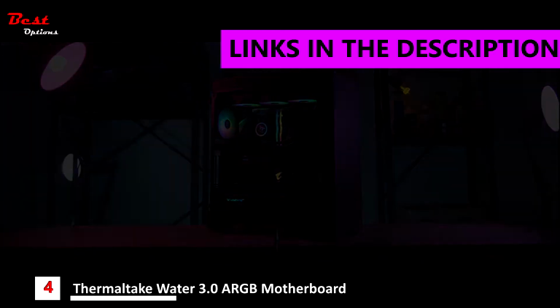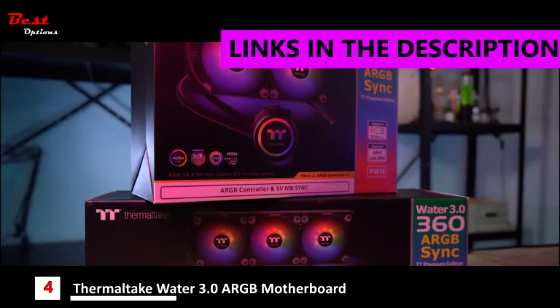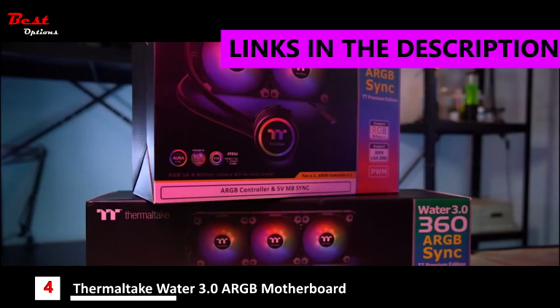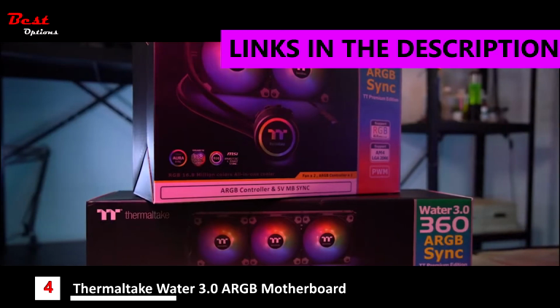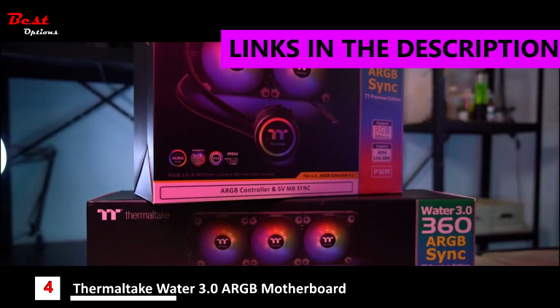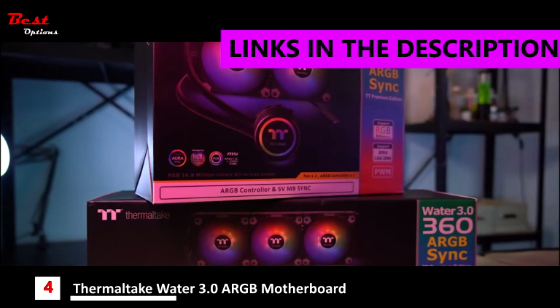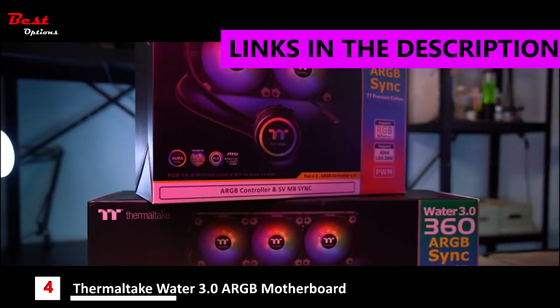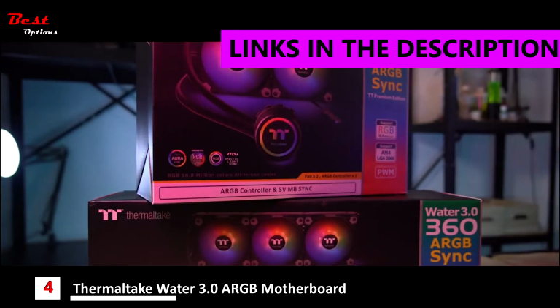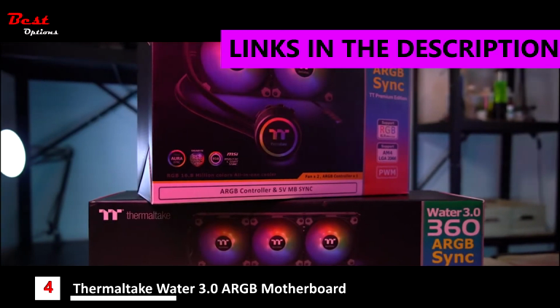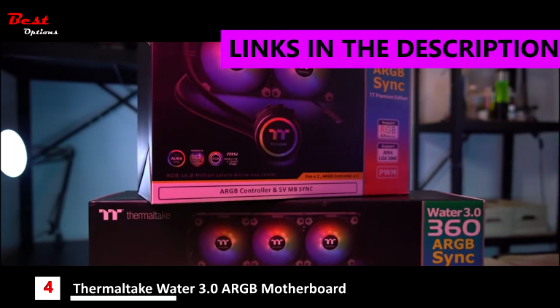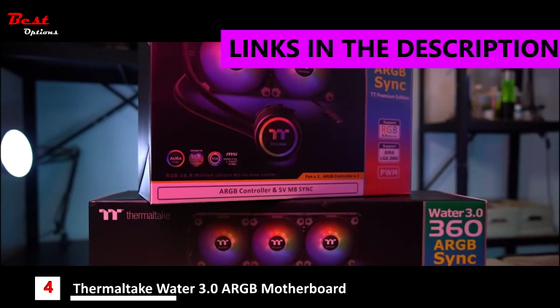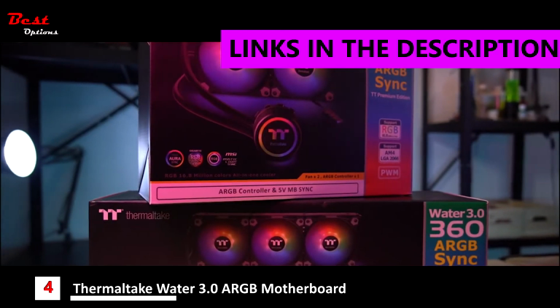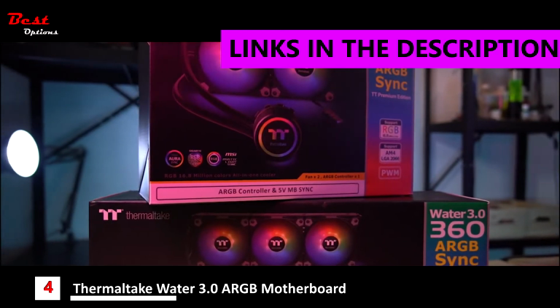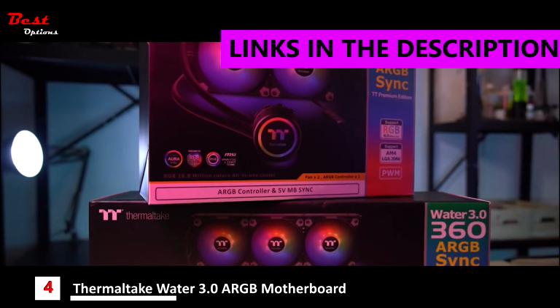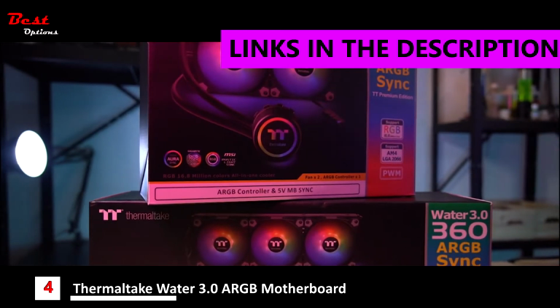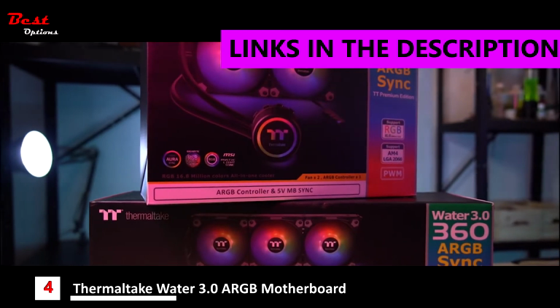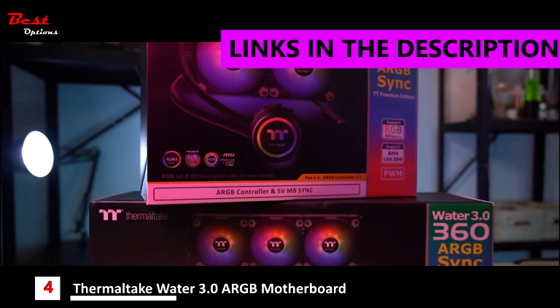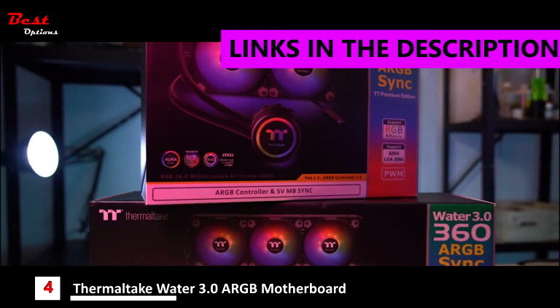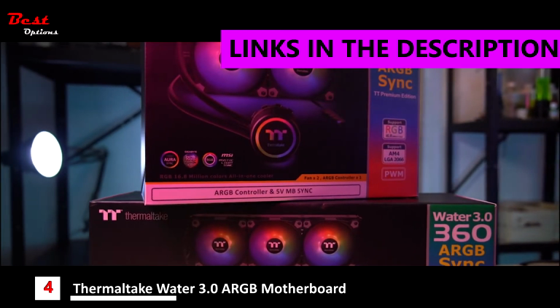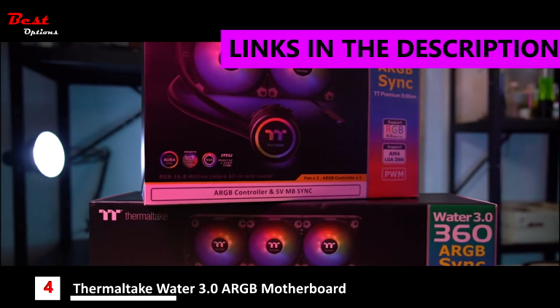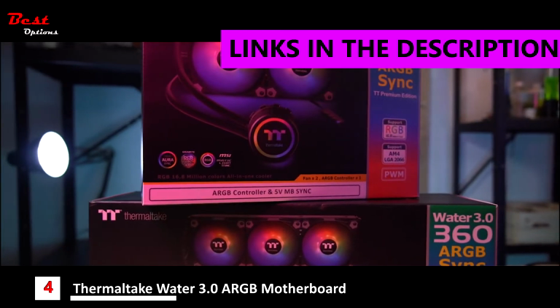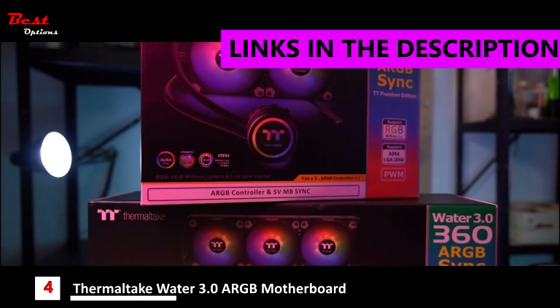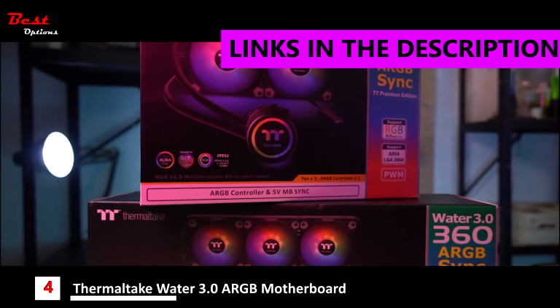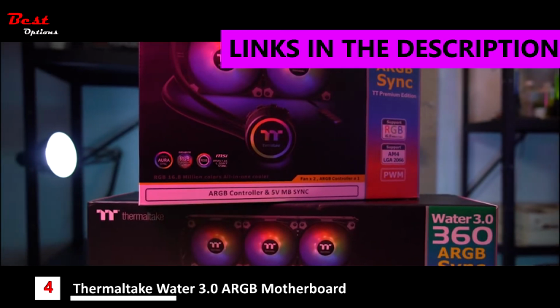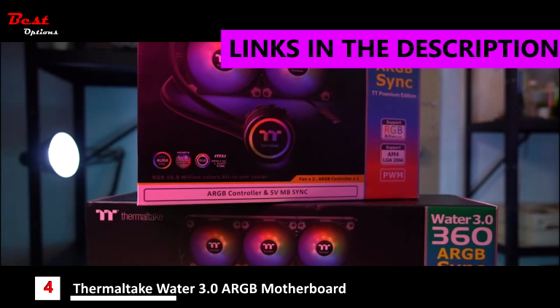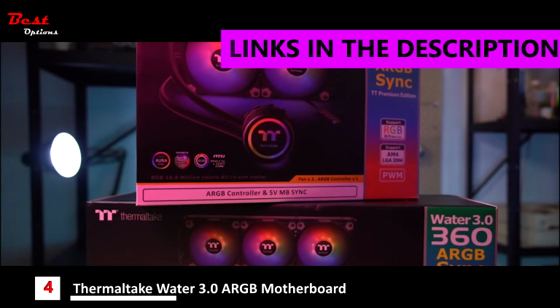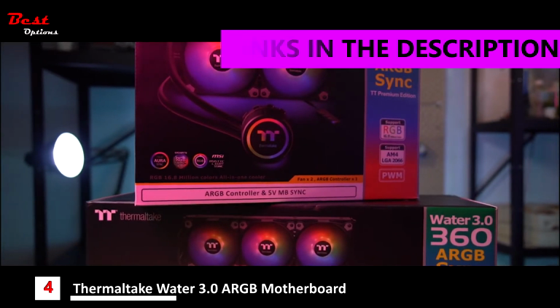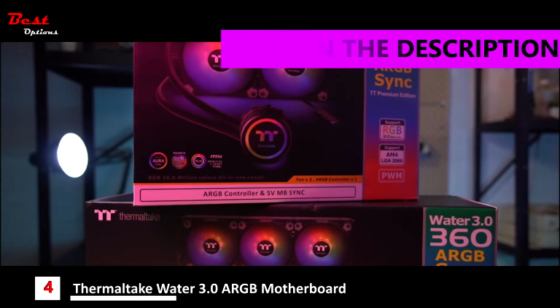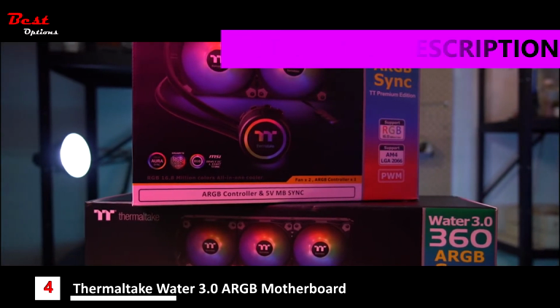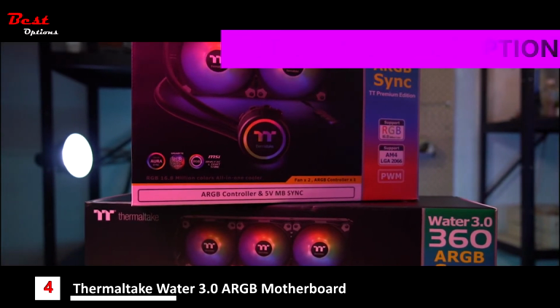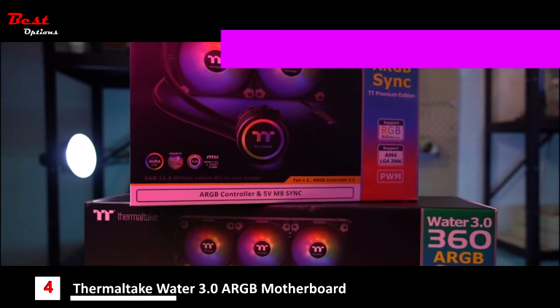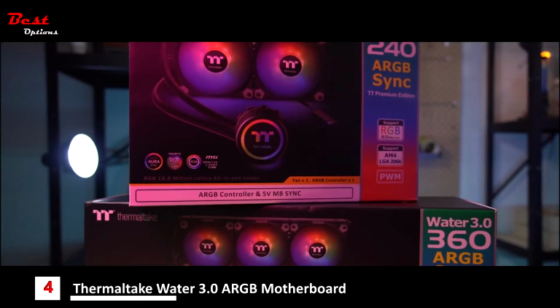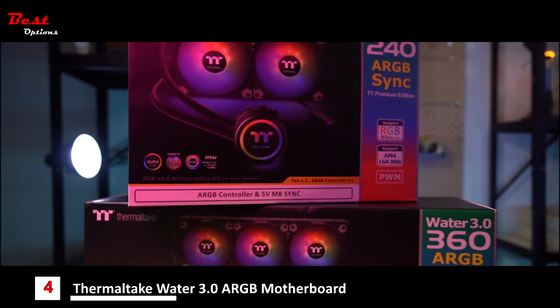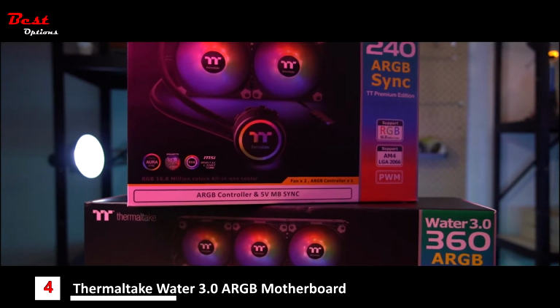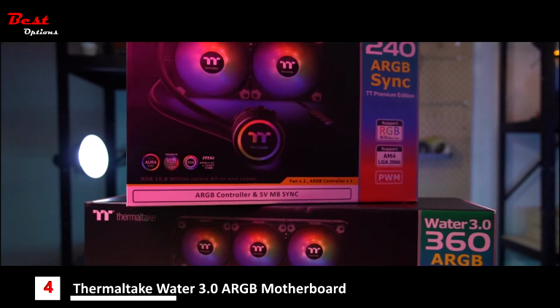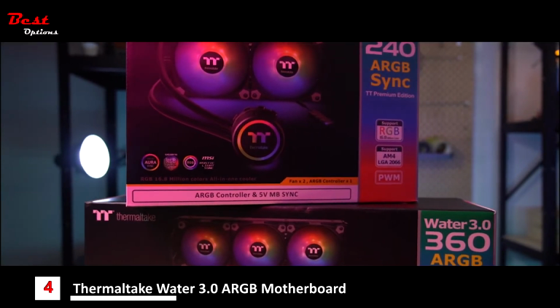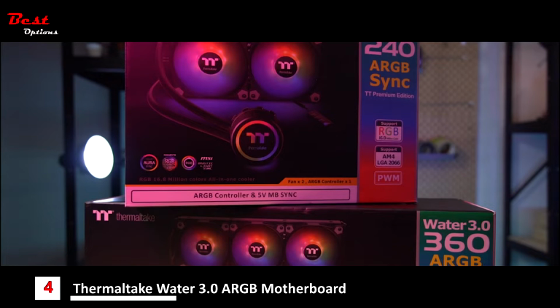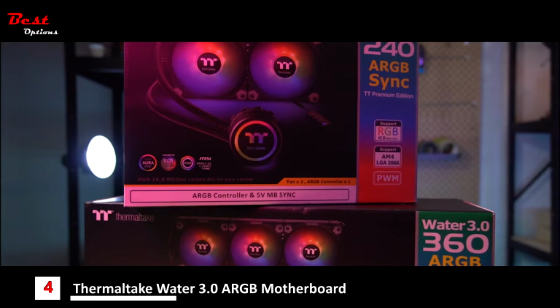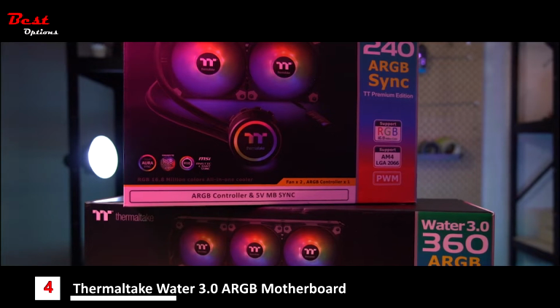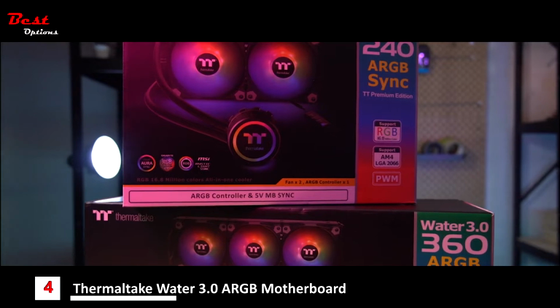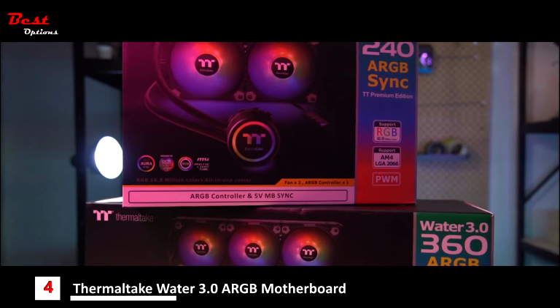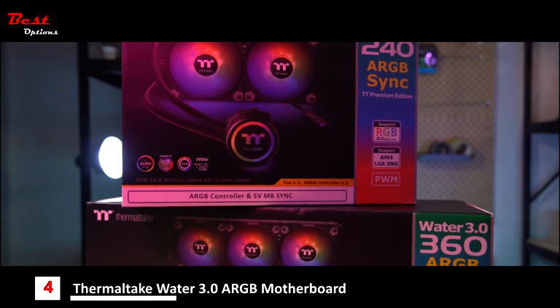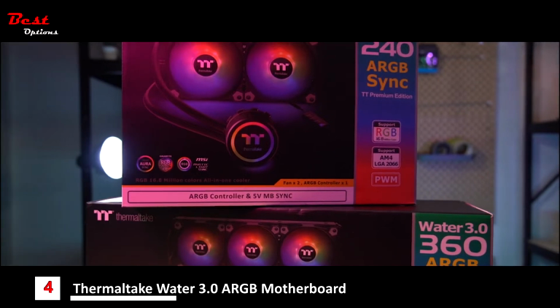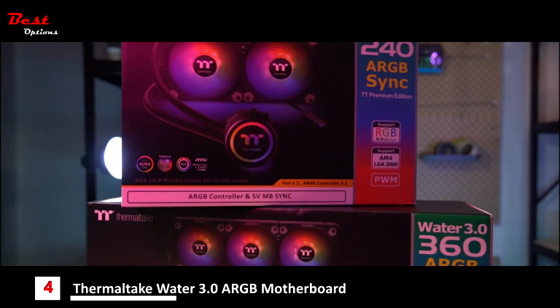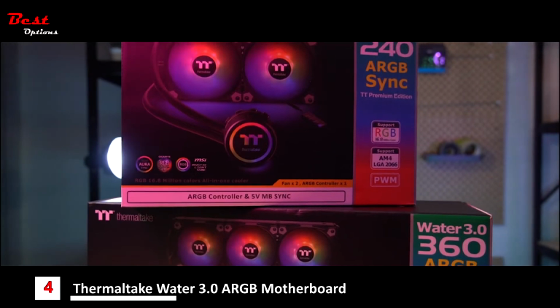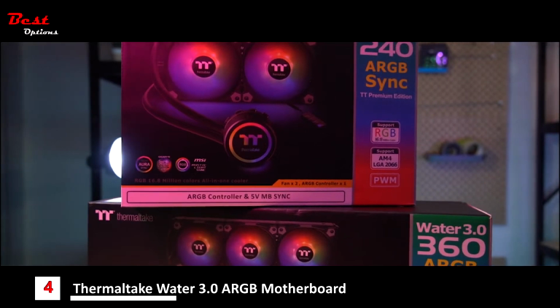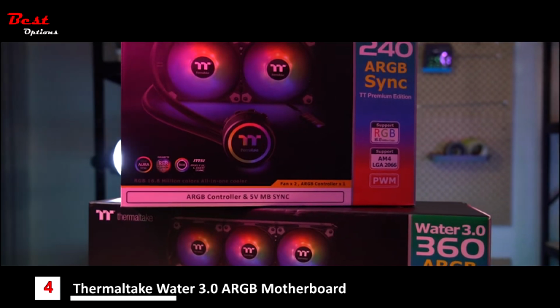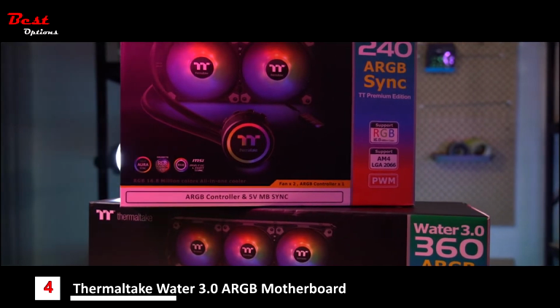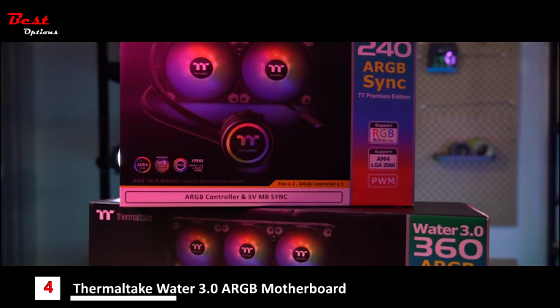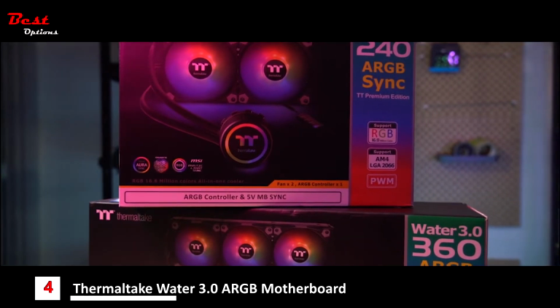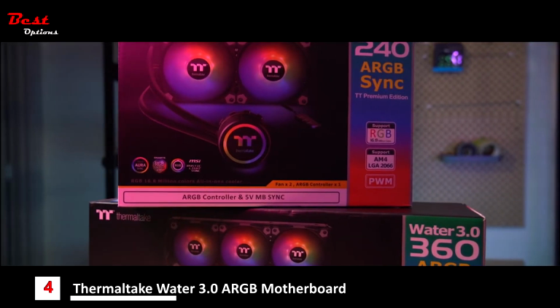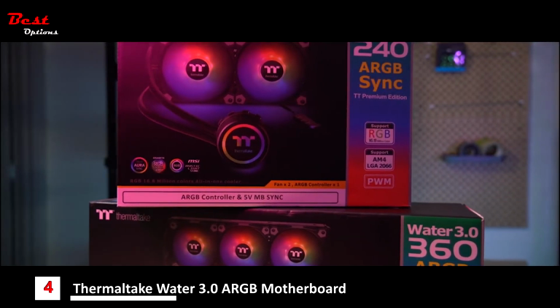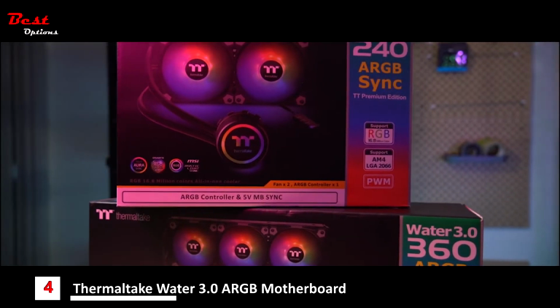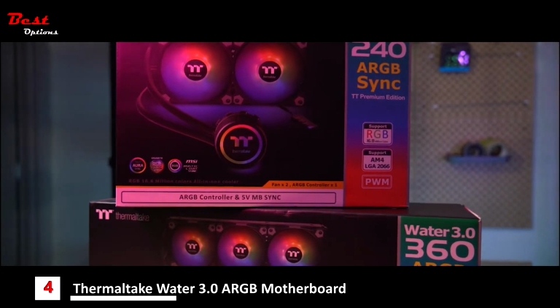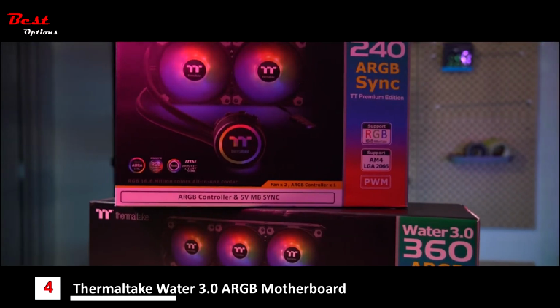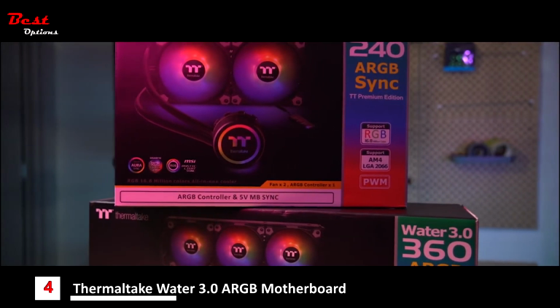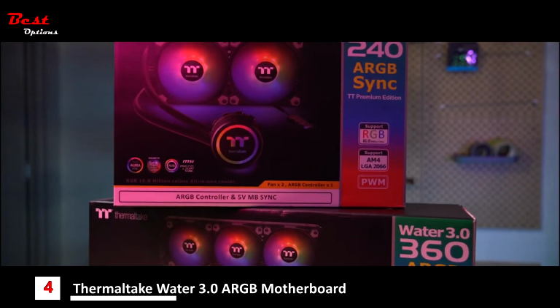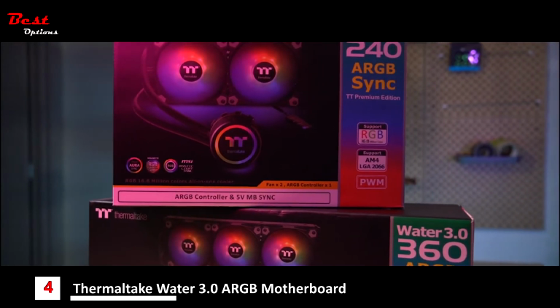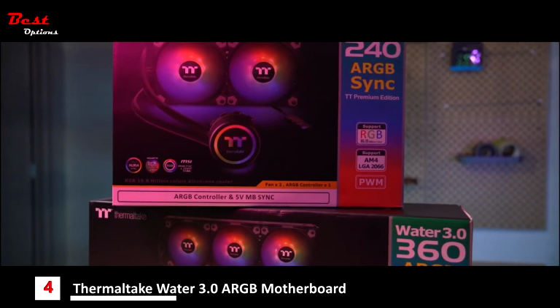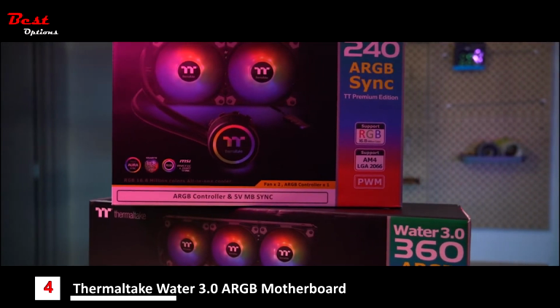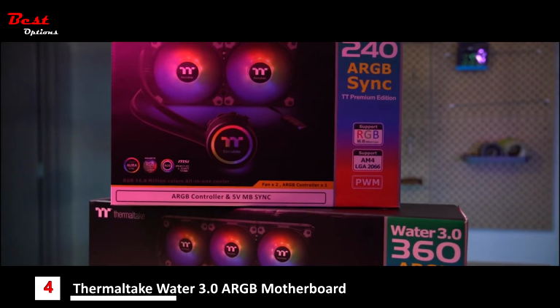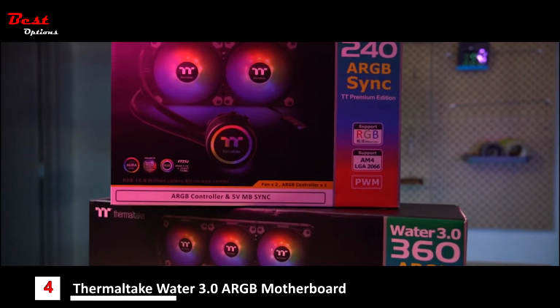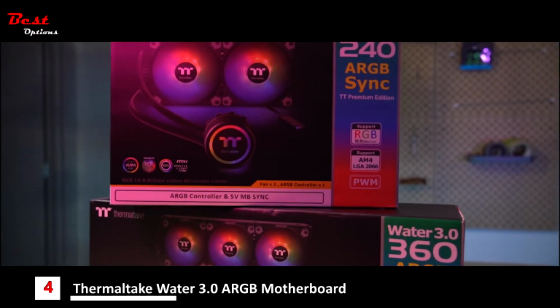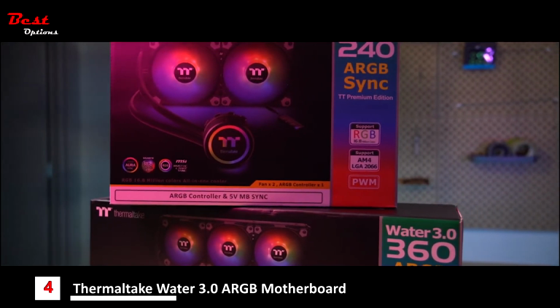Today I'll actually show you our brand new AIO cooler from ThermalTech, which is our revised Water 3.0 ARGB cooler. So let's have a look.